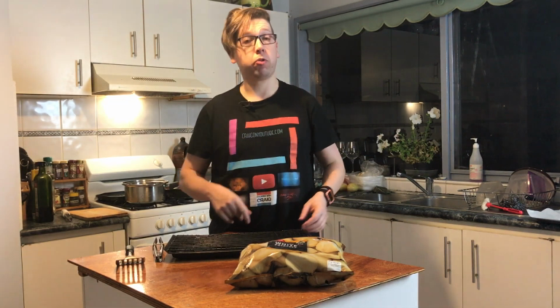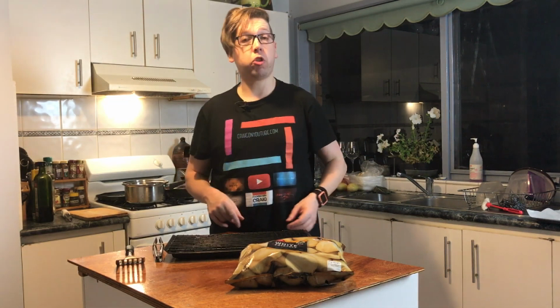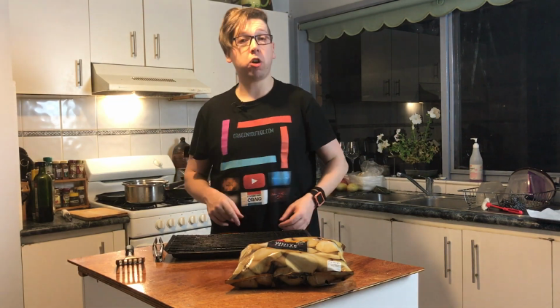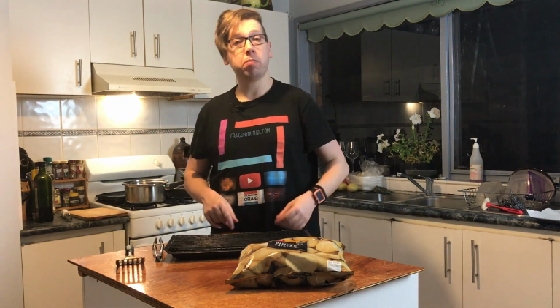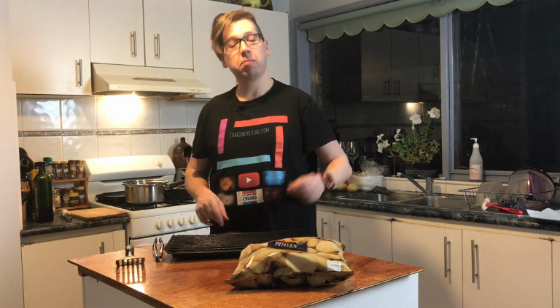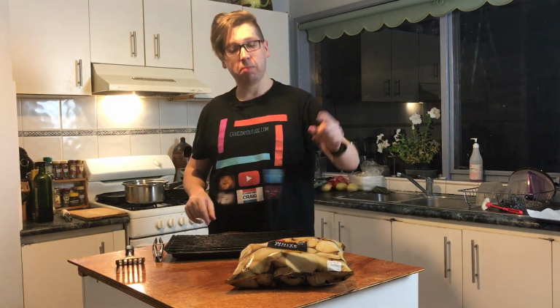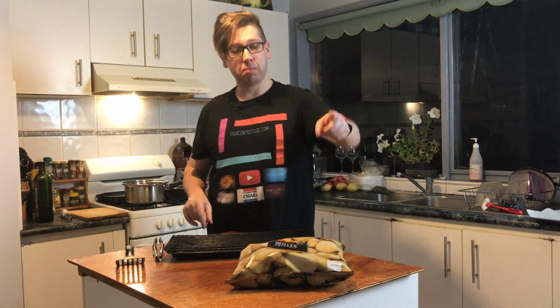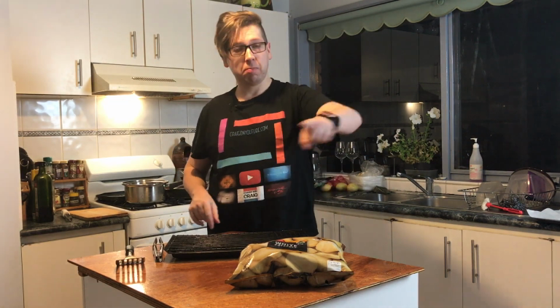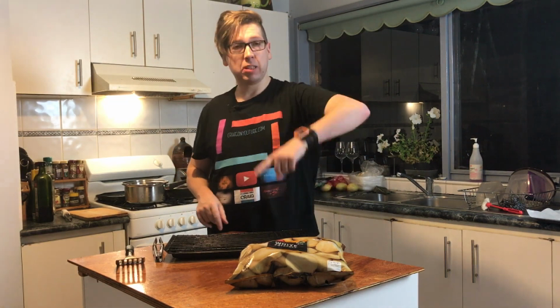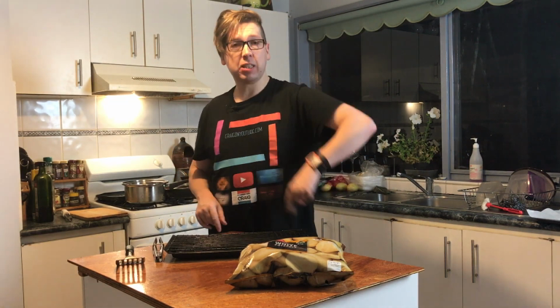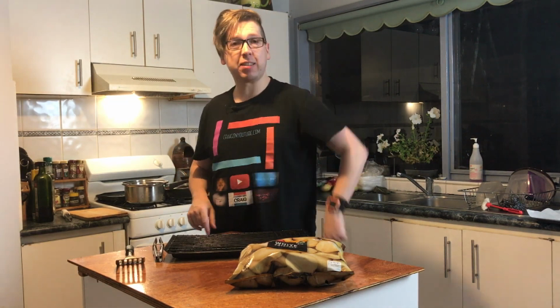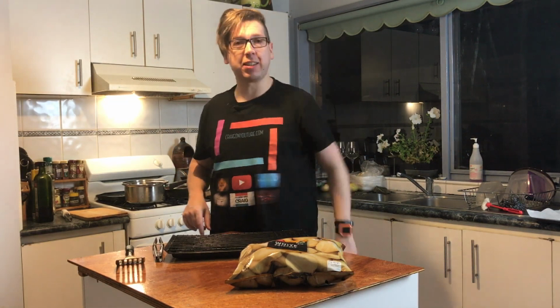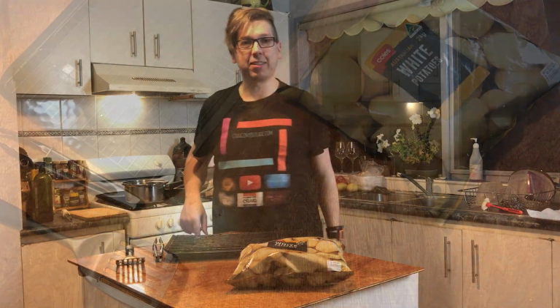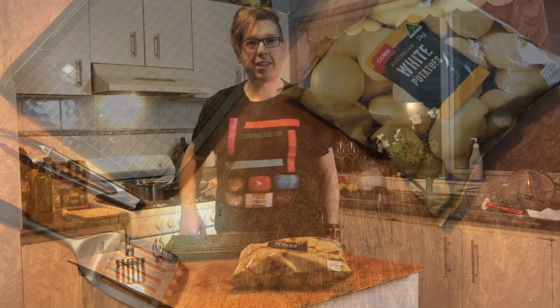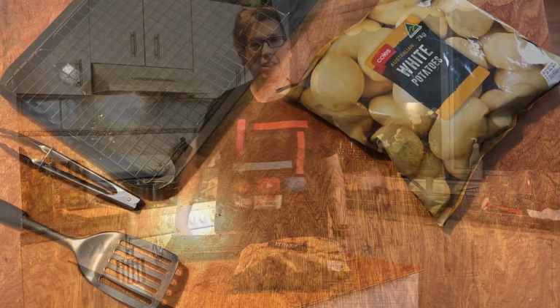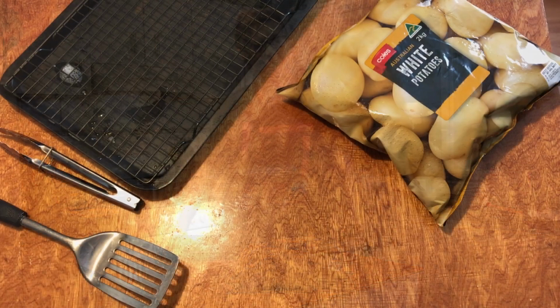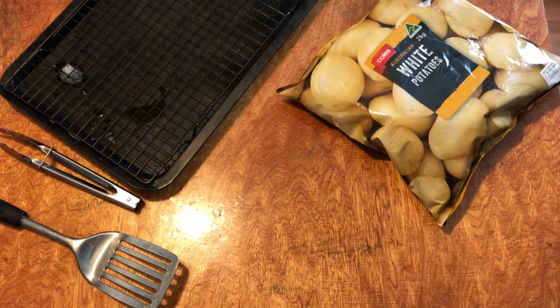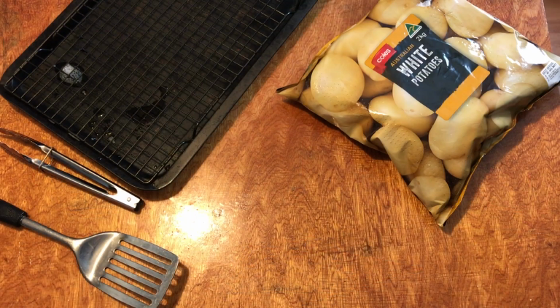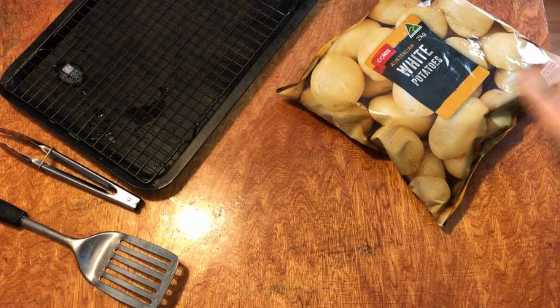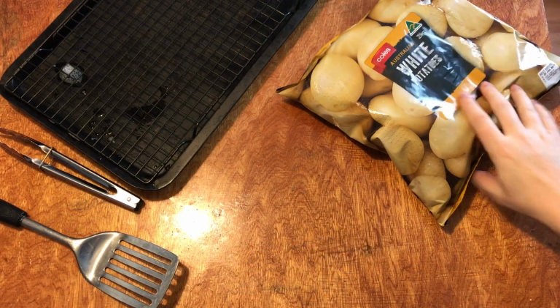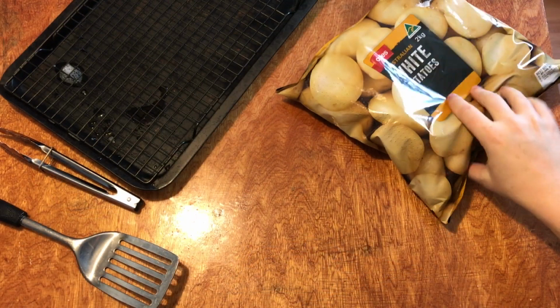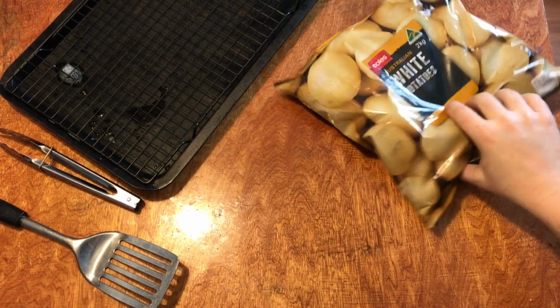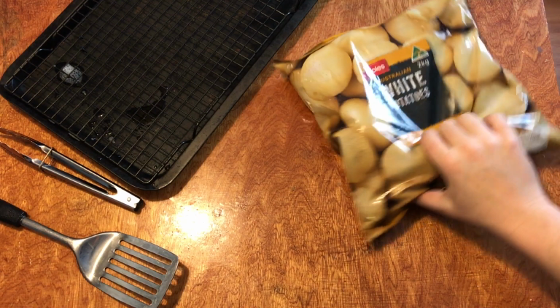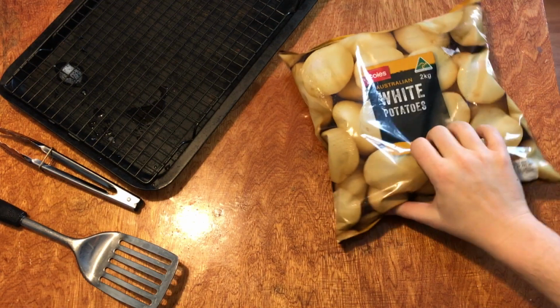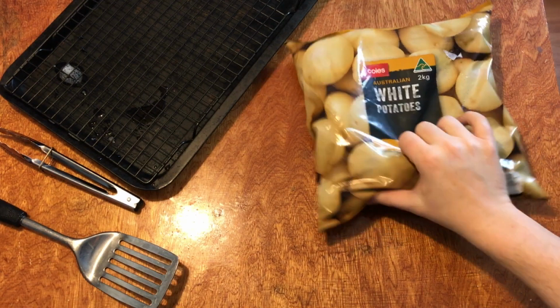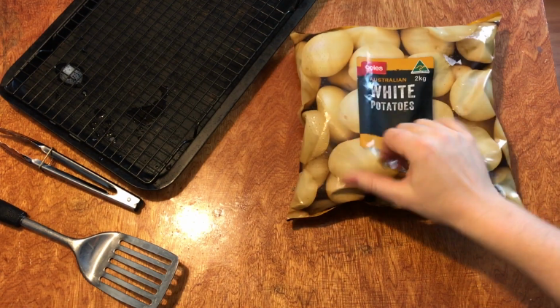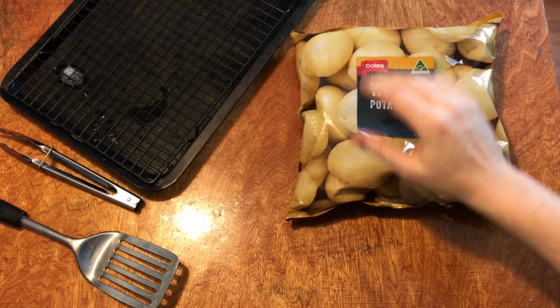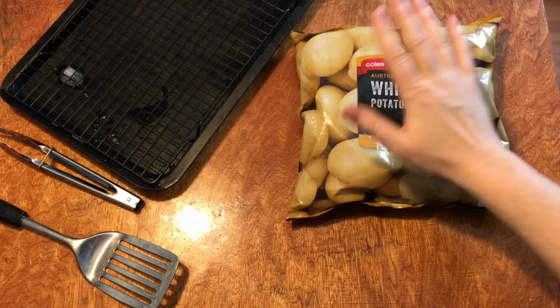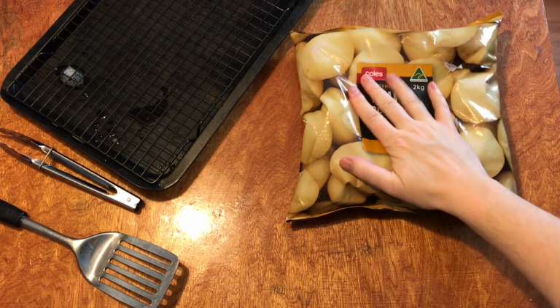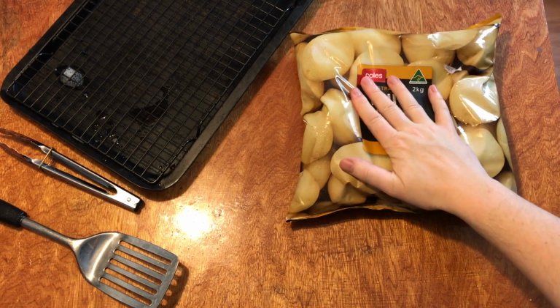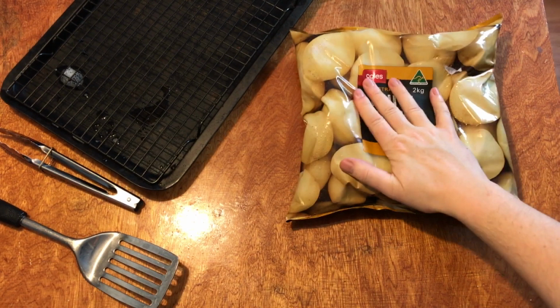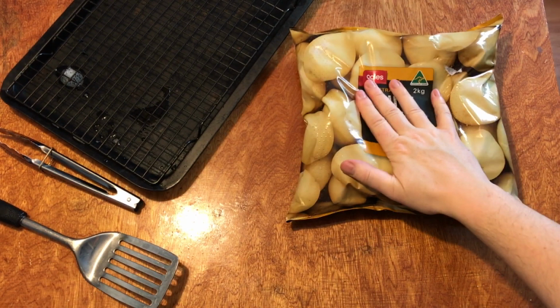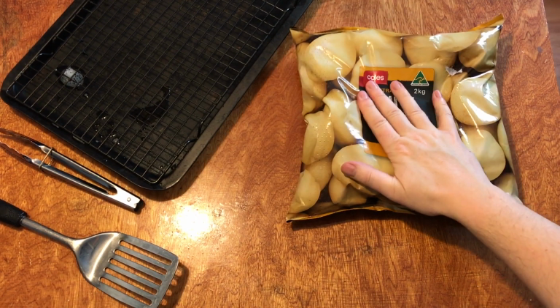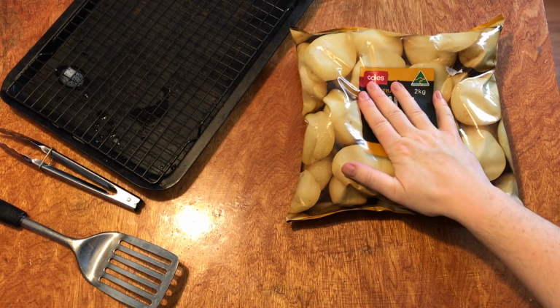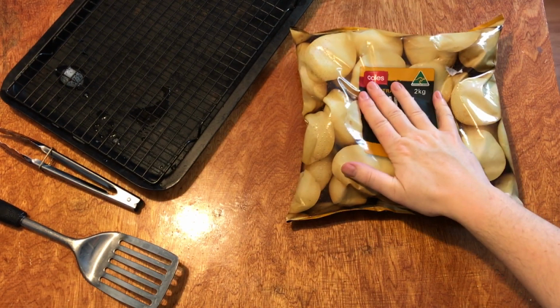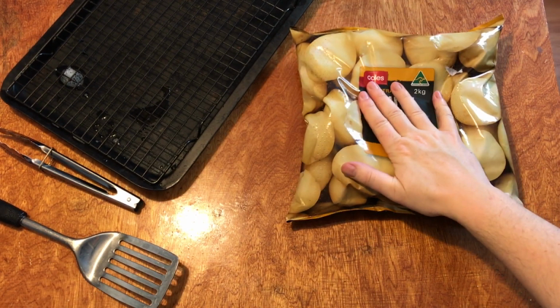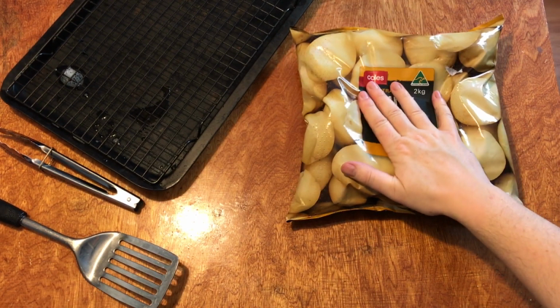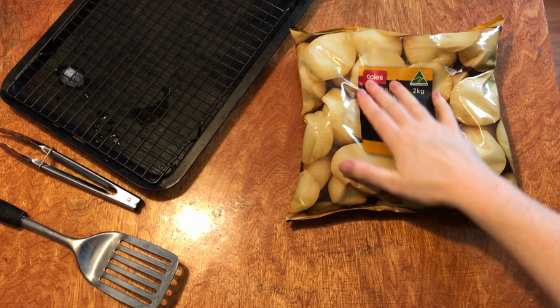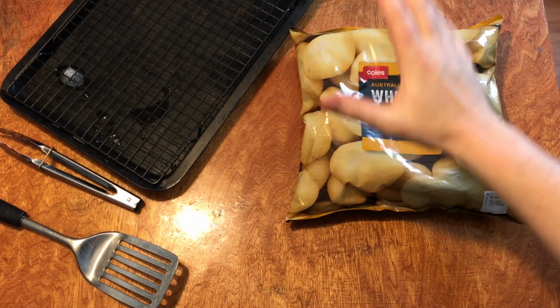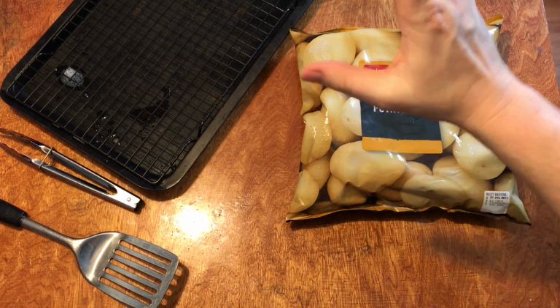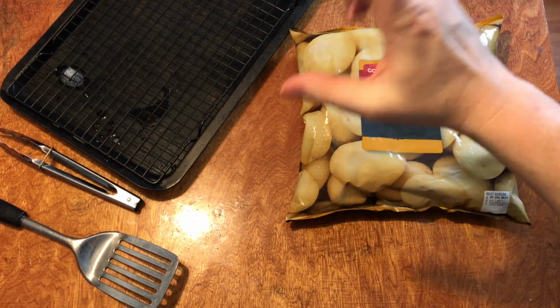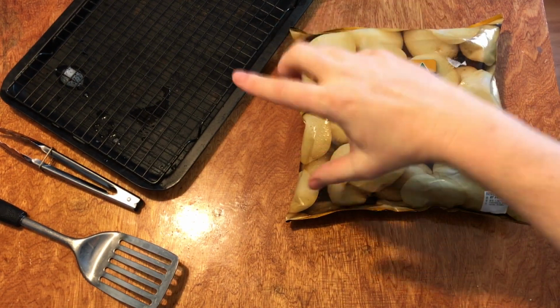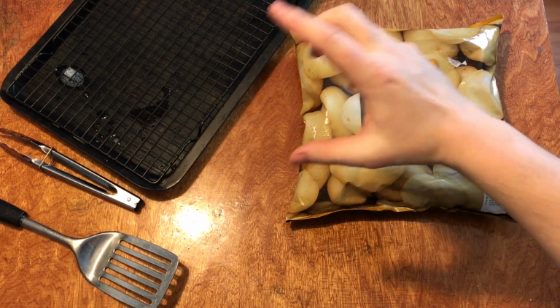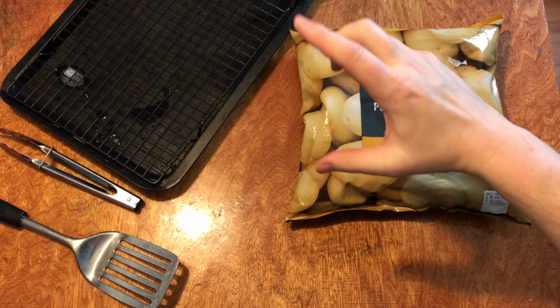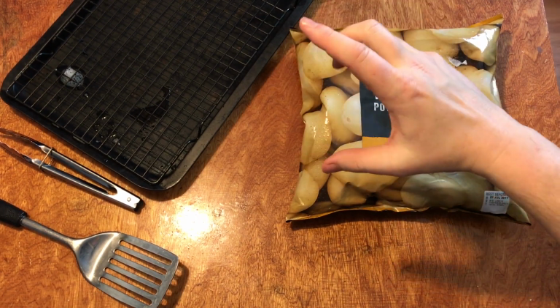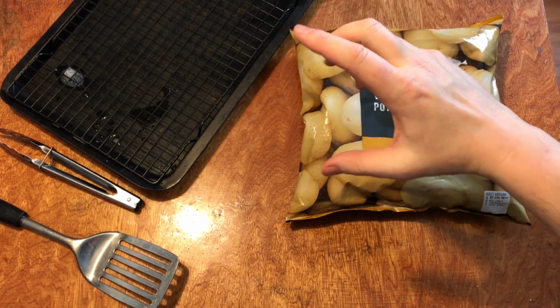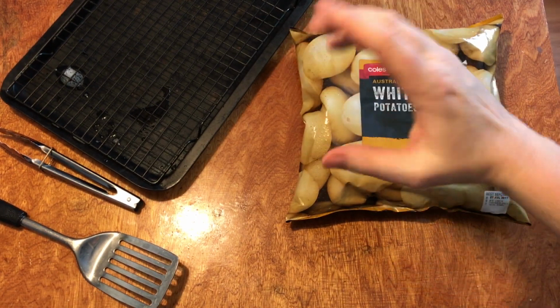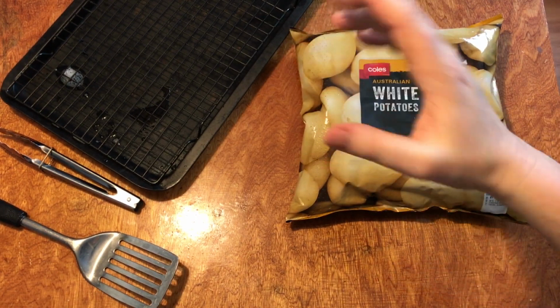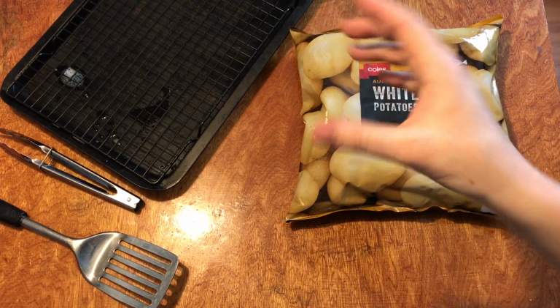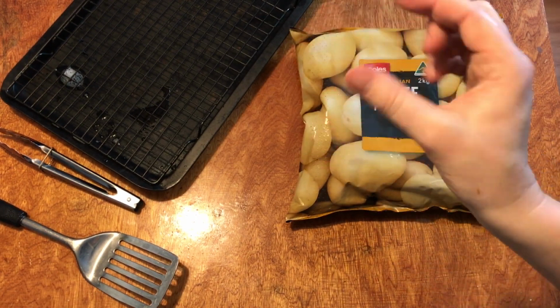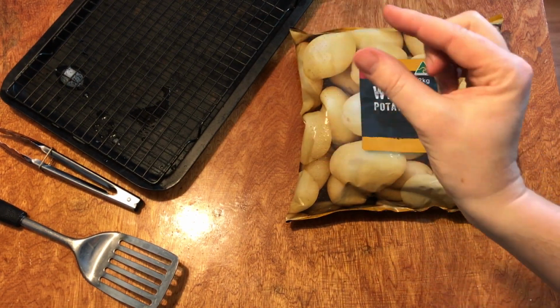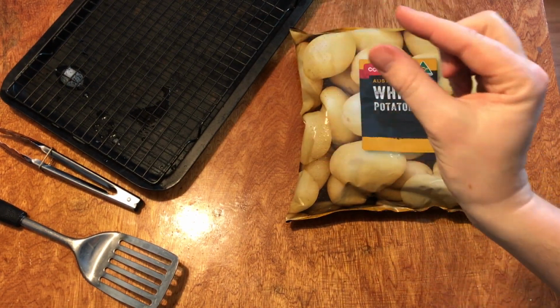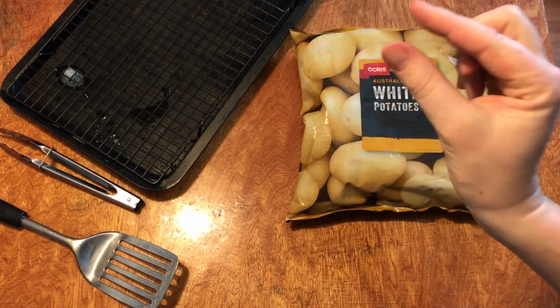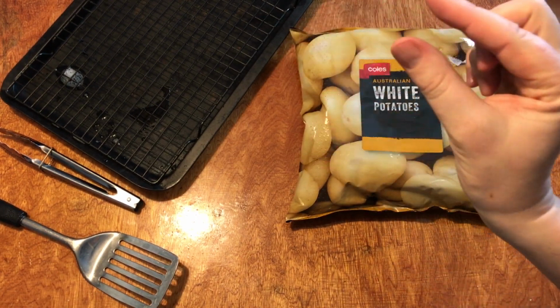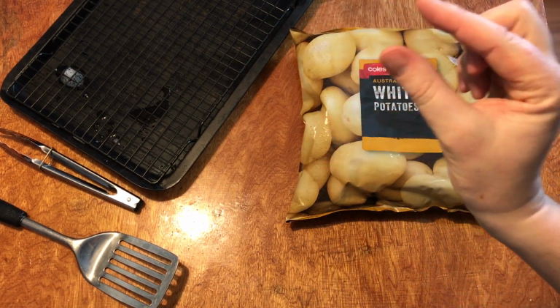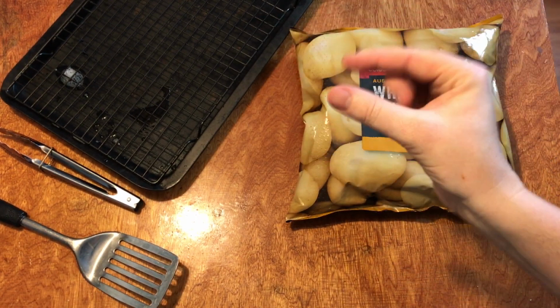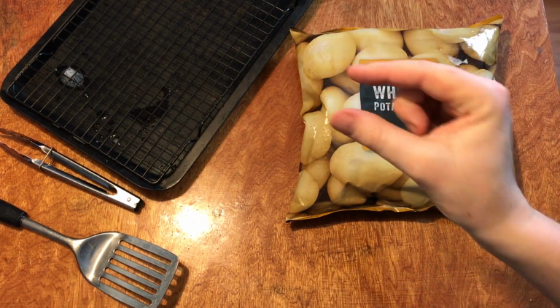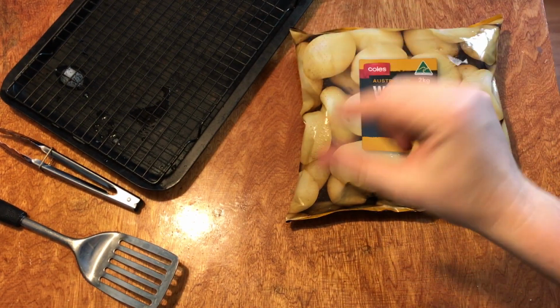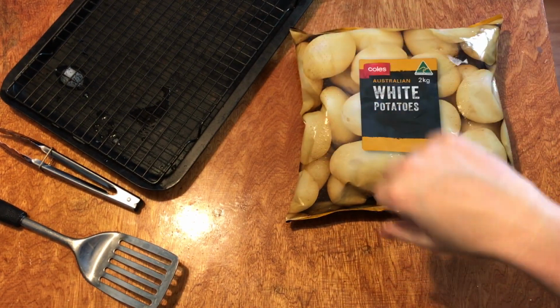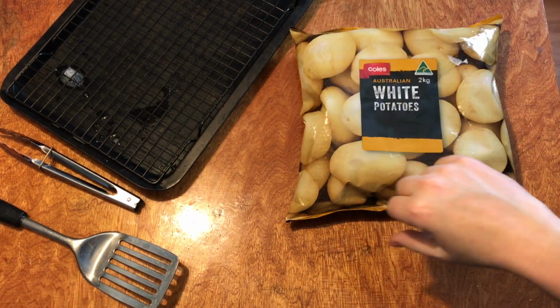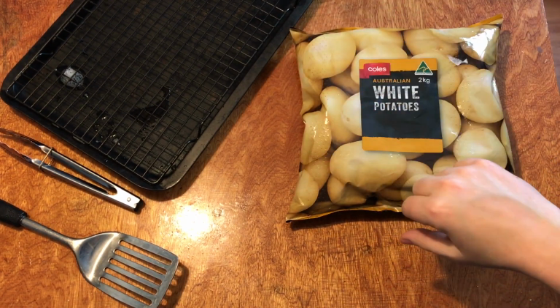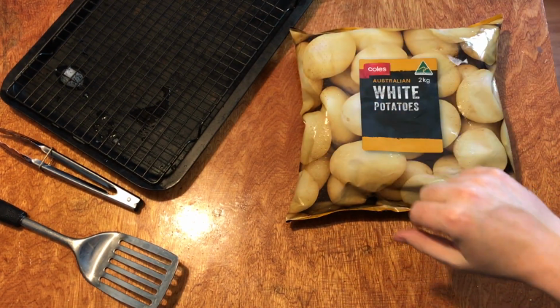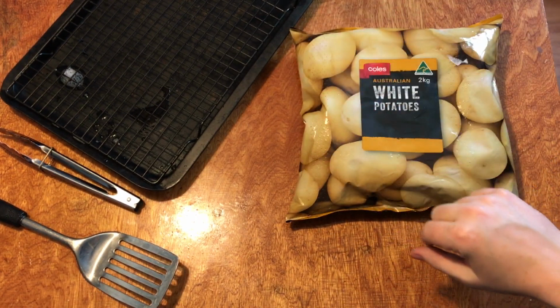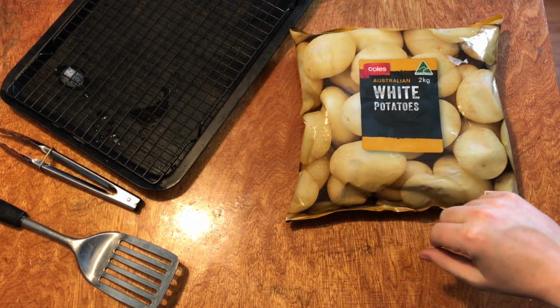So let's get started. What we need to do is peel our potatoes and then cut them into the size of chips we want.